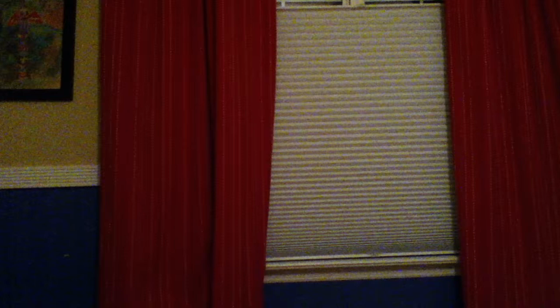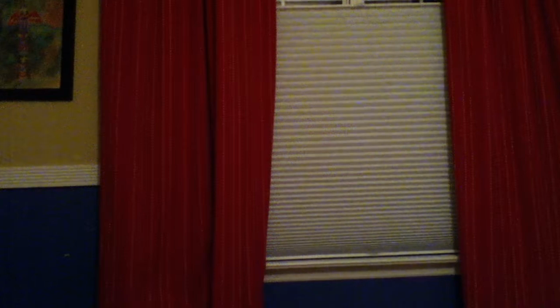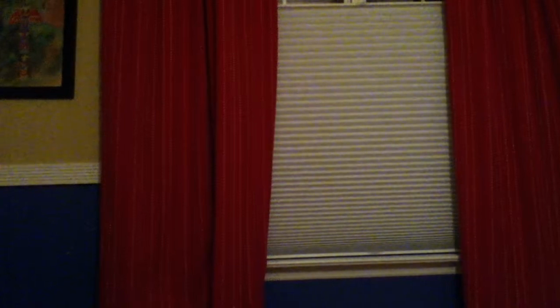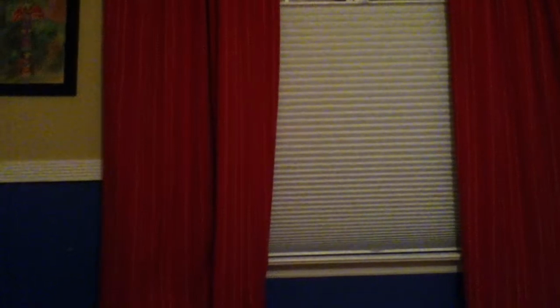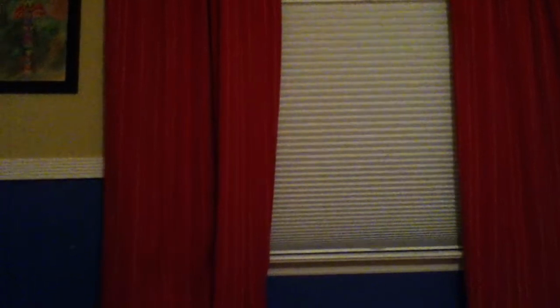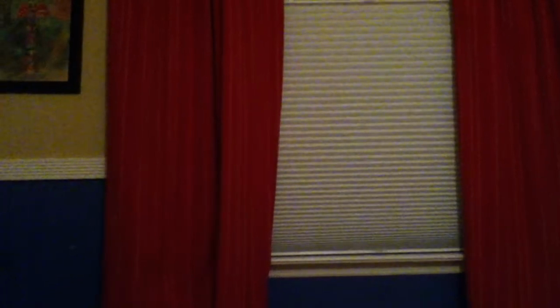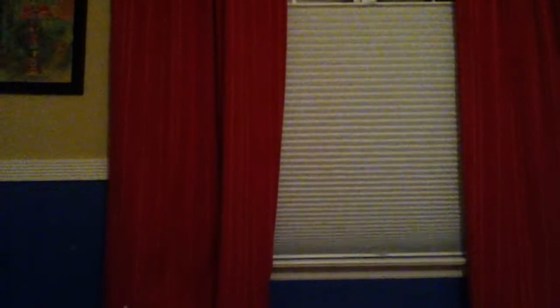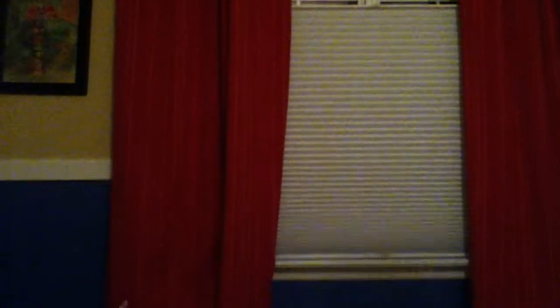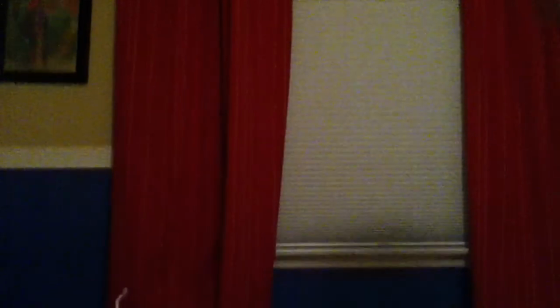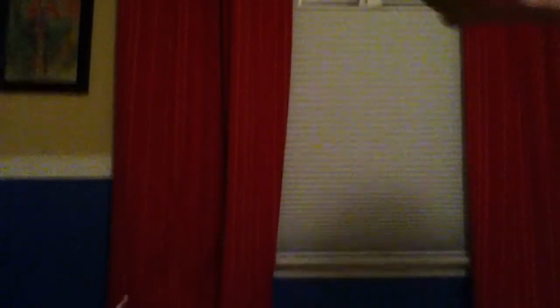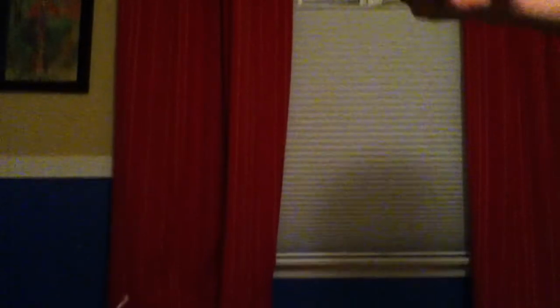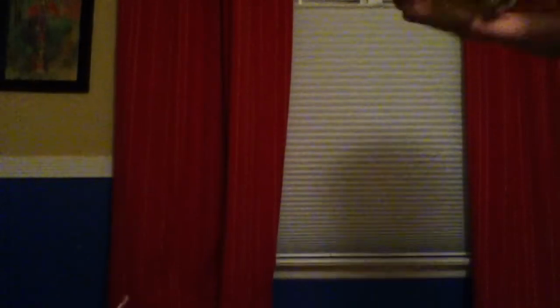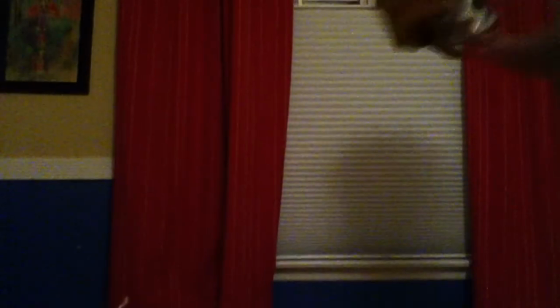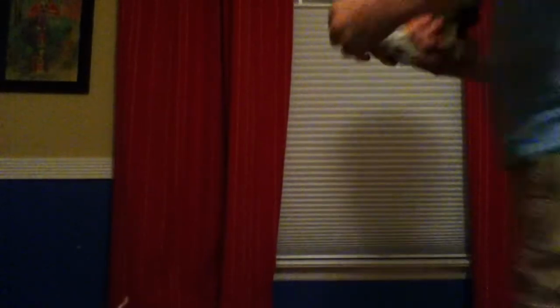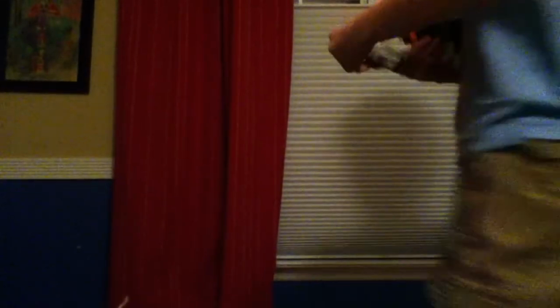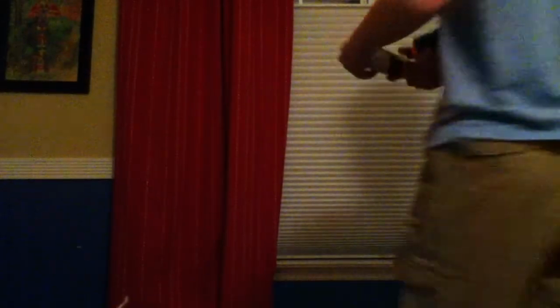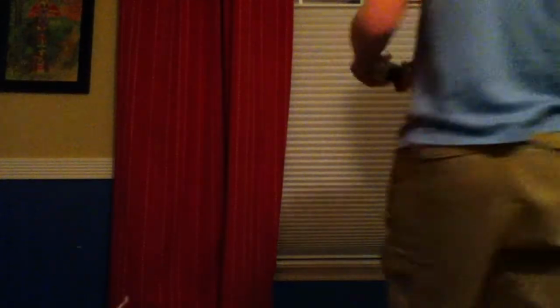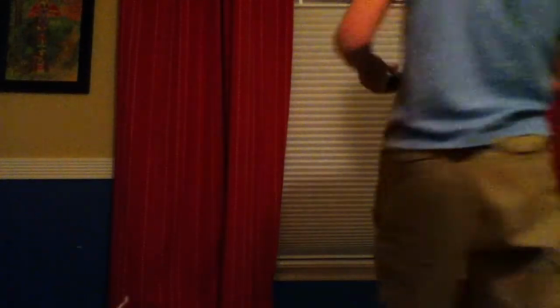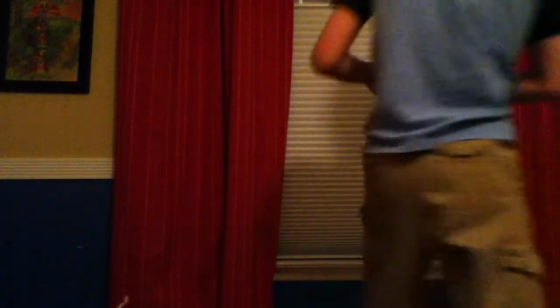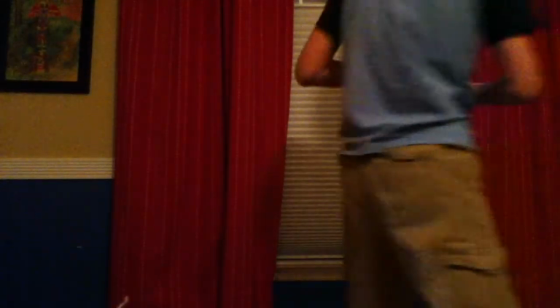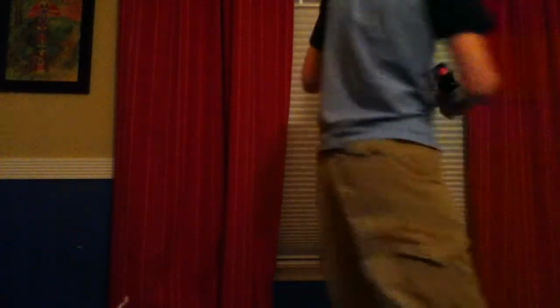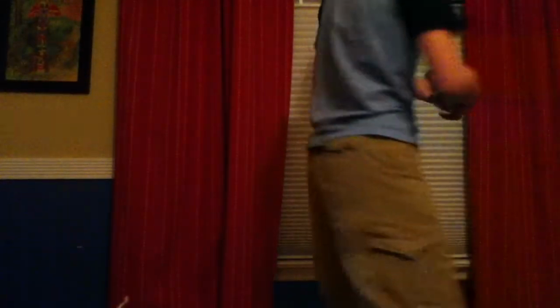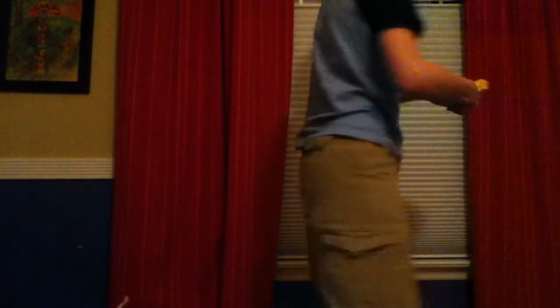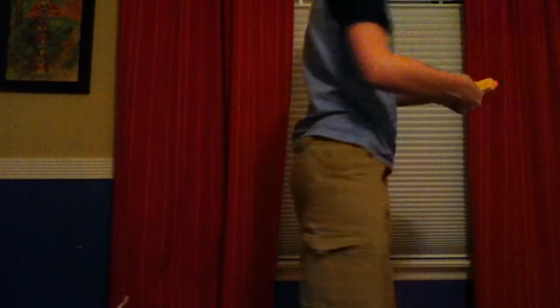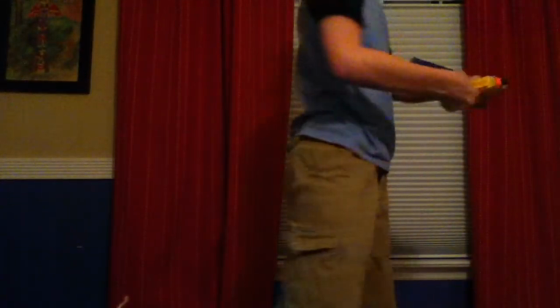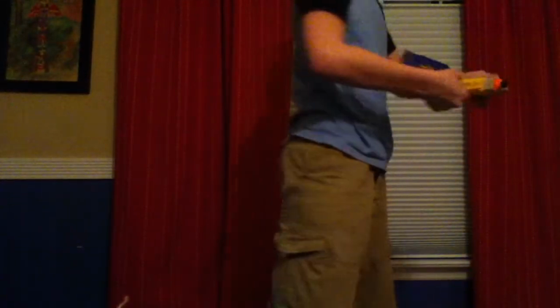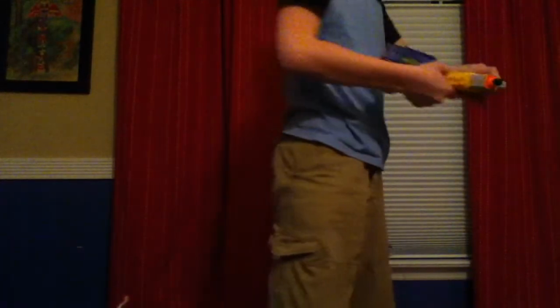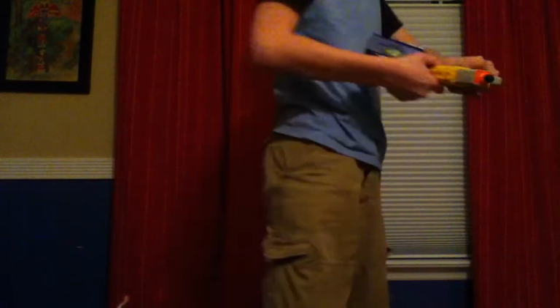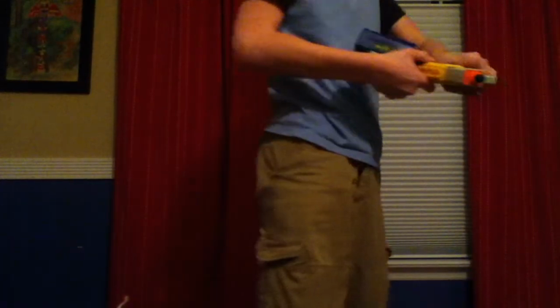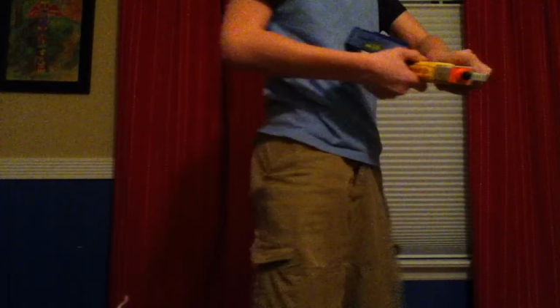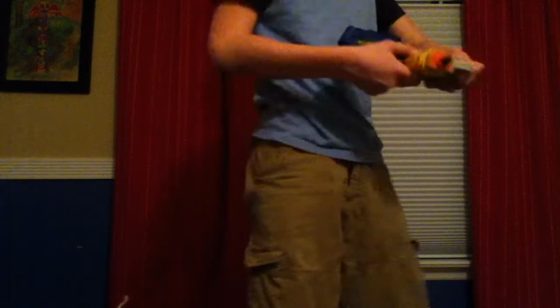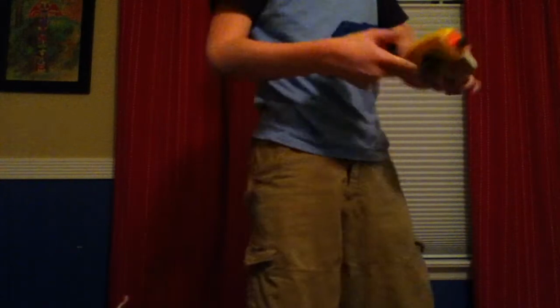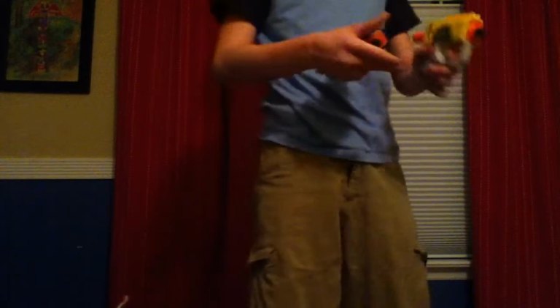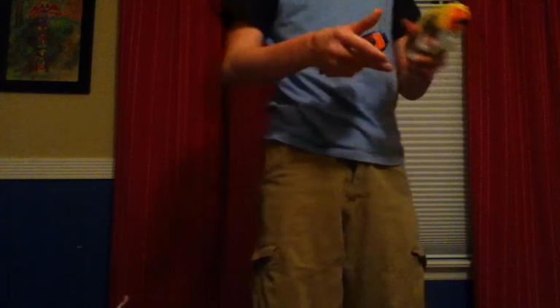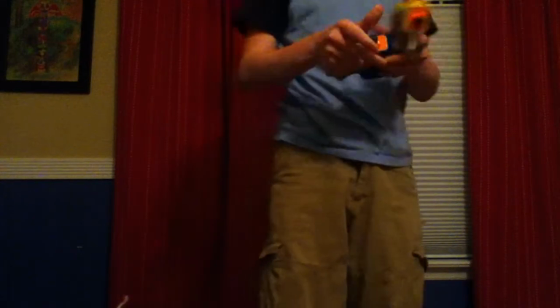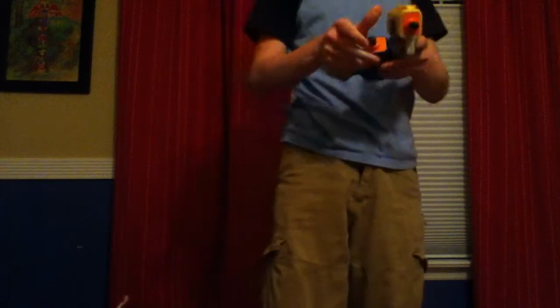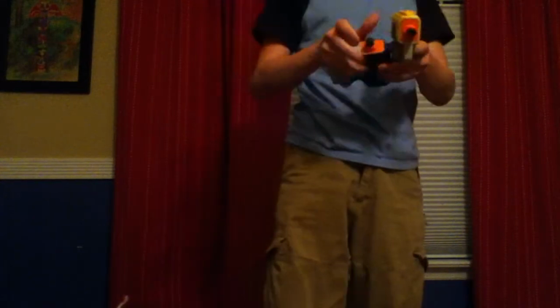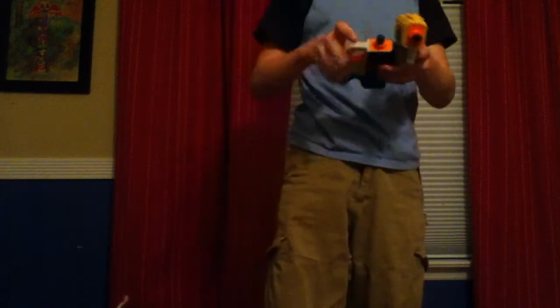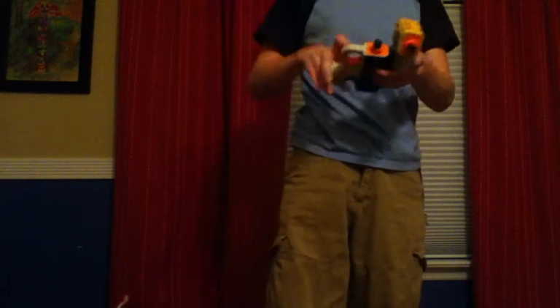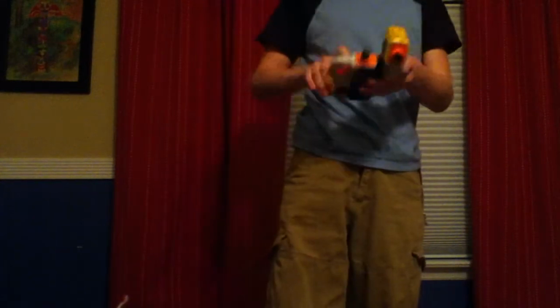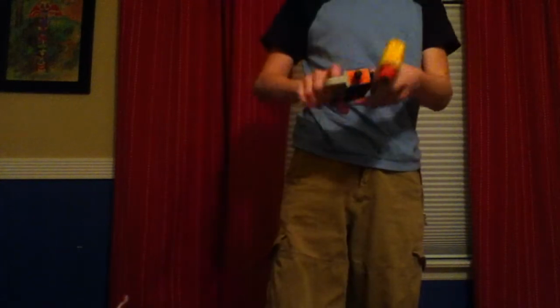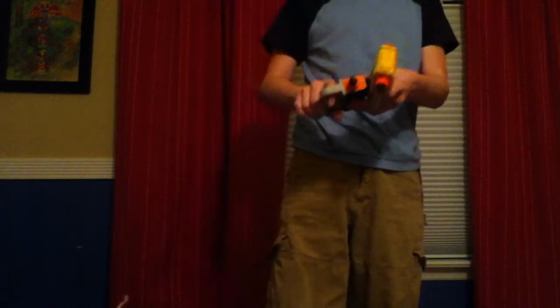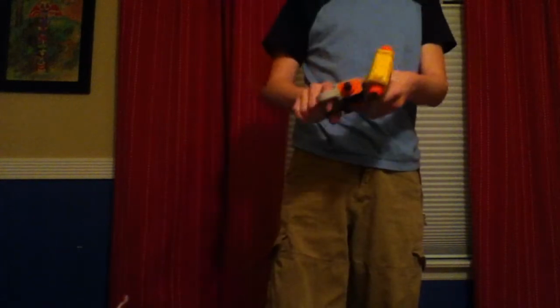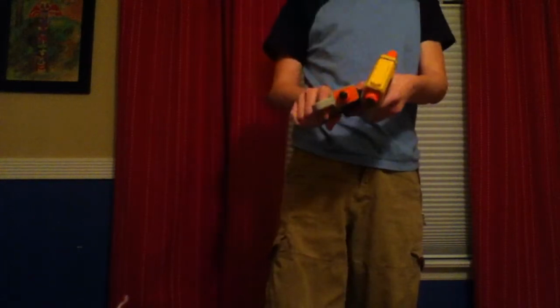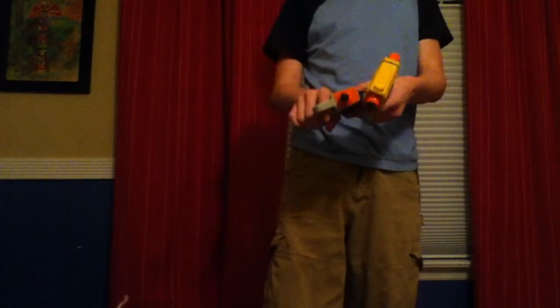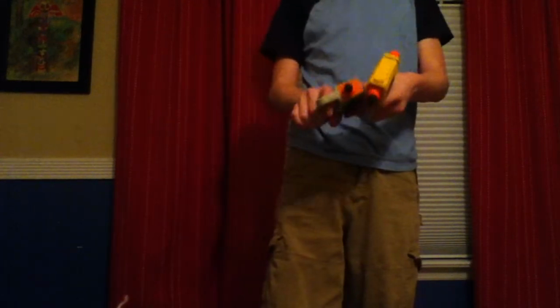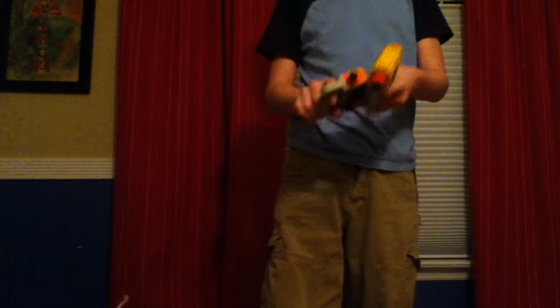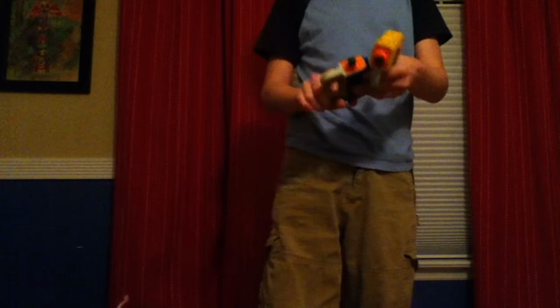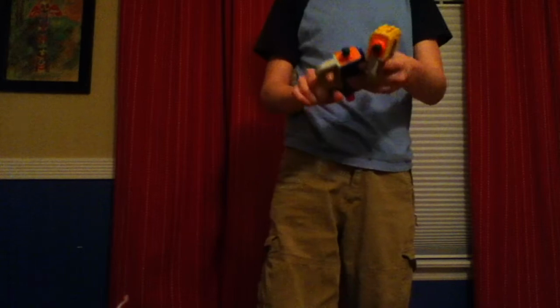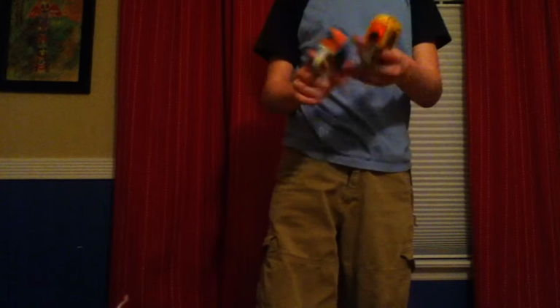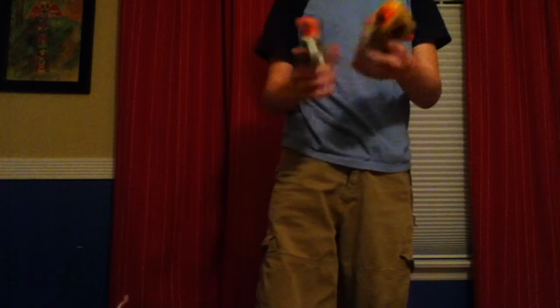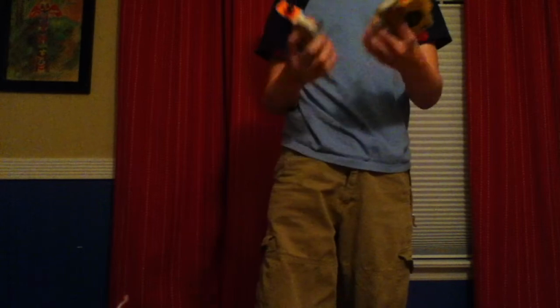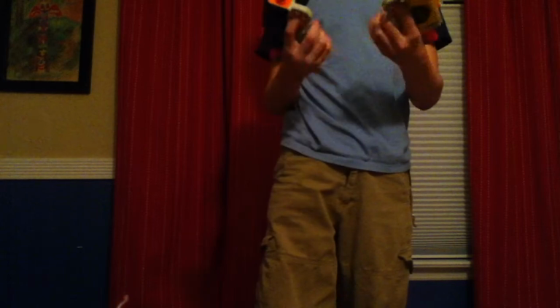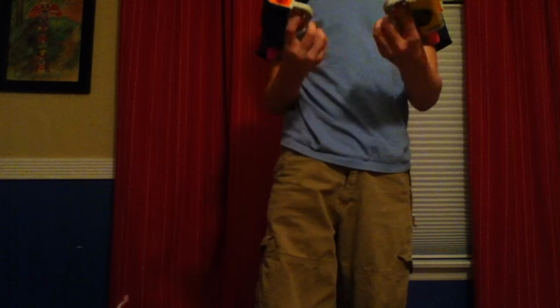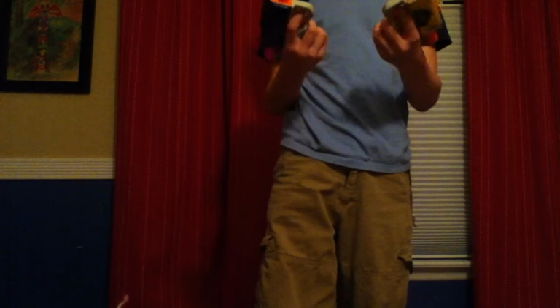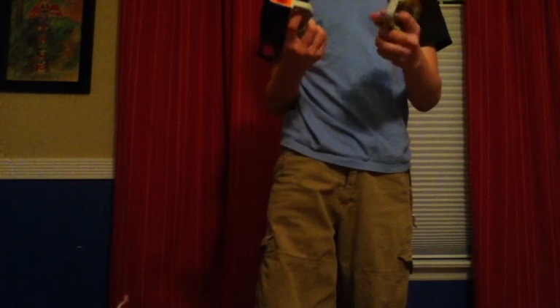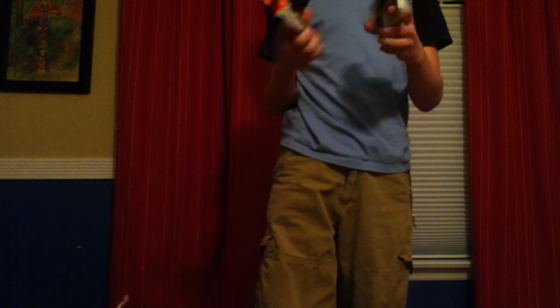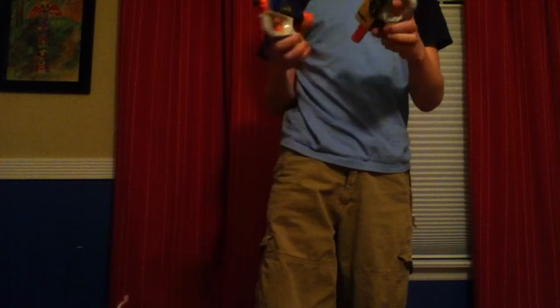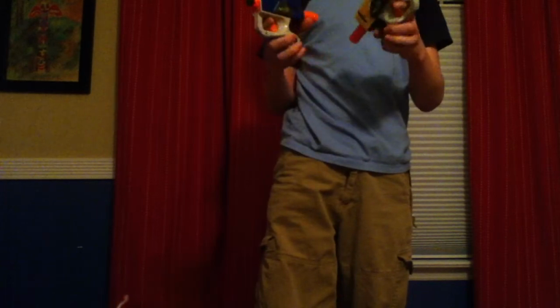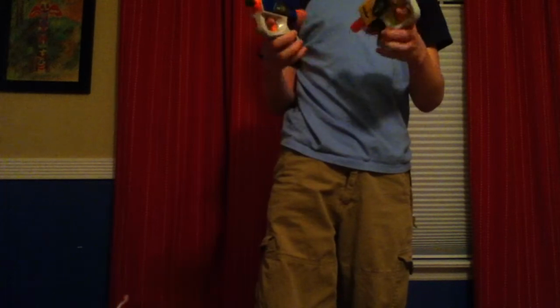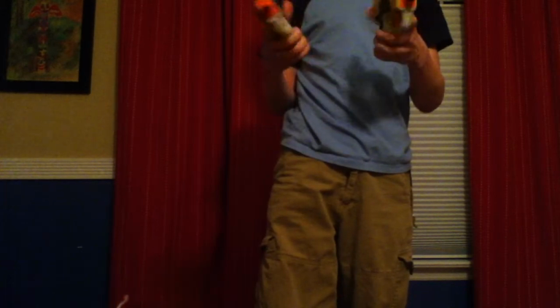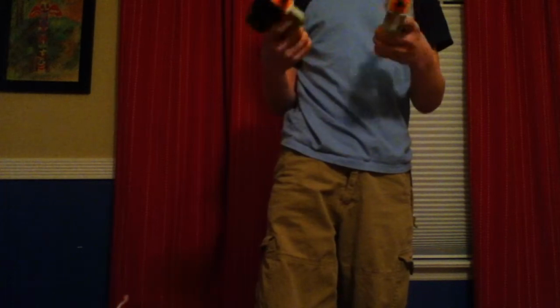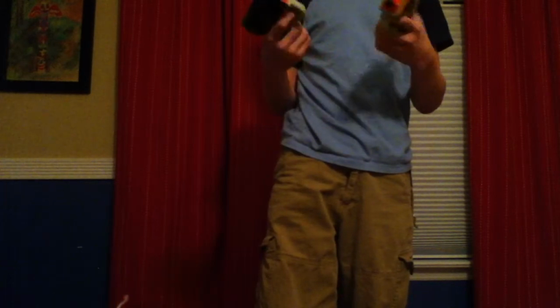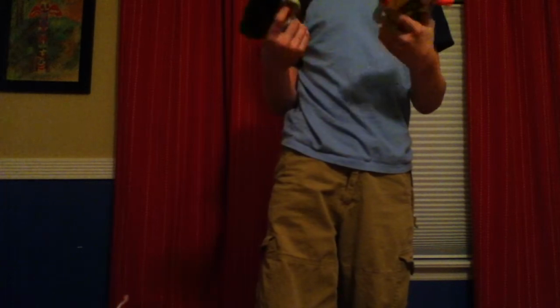Hey guys, Nerfapocalypse, and this is my review of the Nerf N-Strike Reflex IX-1.